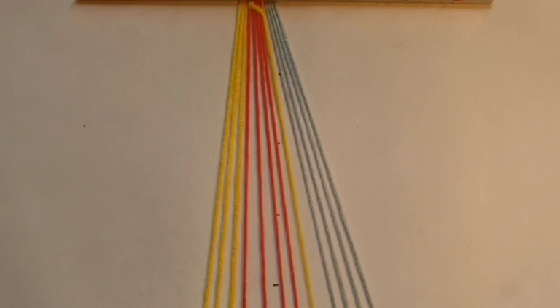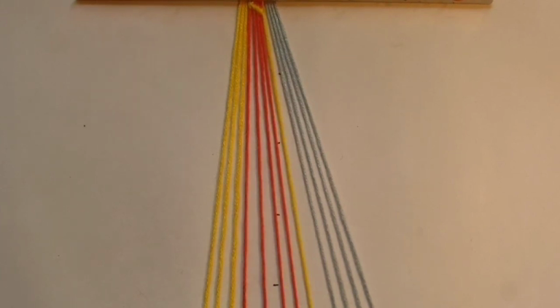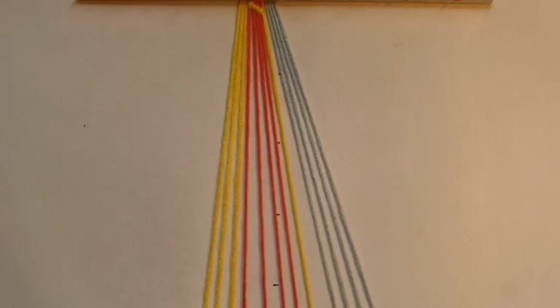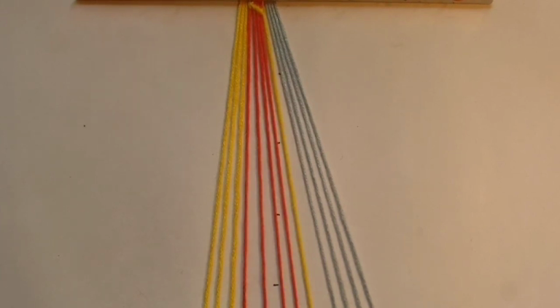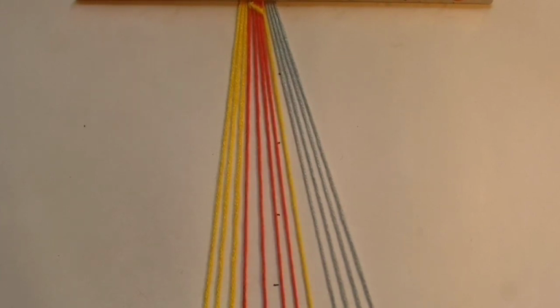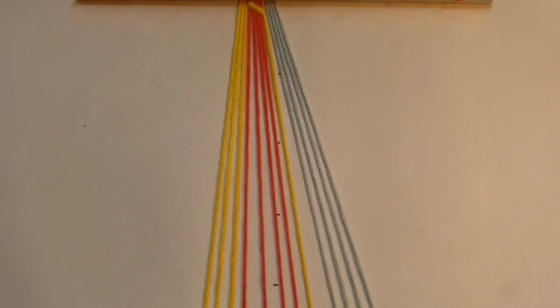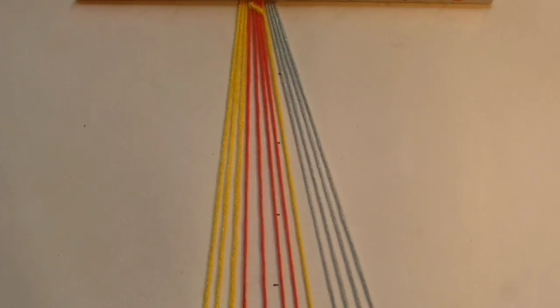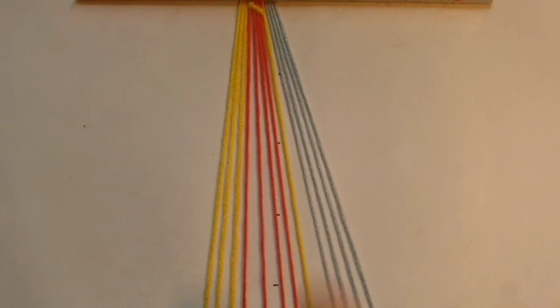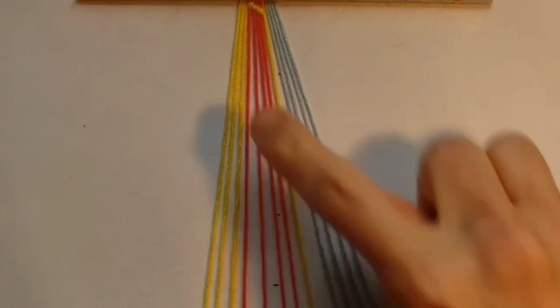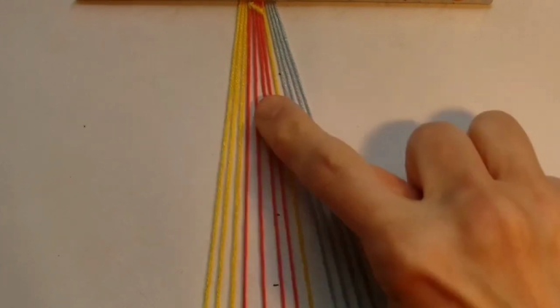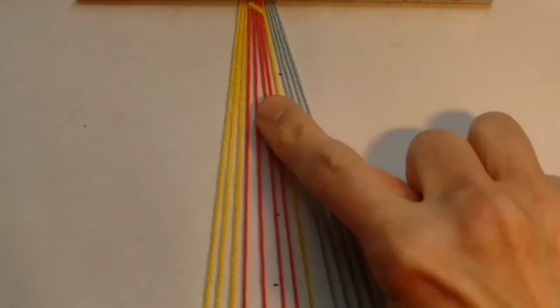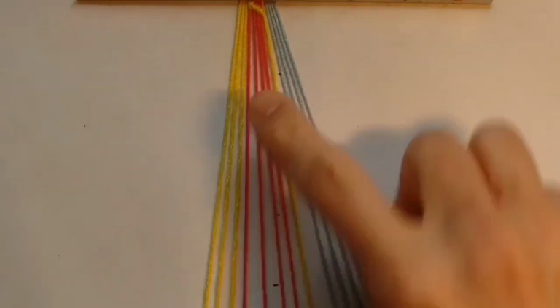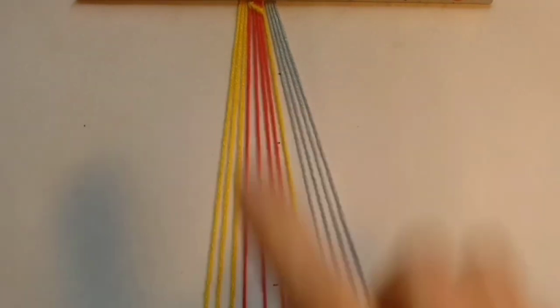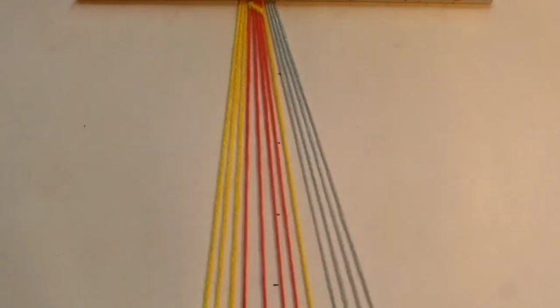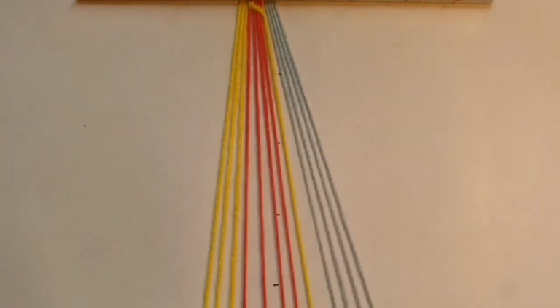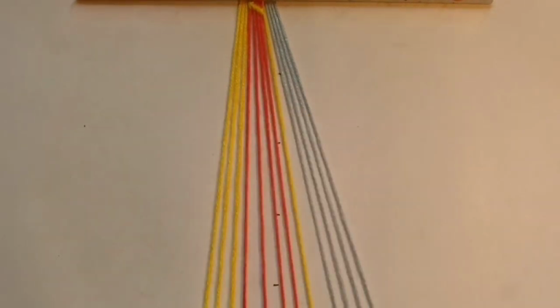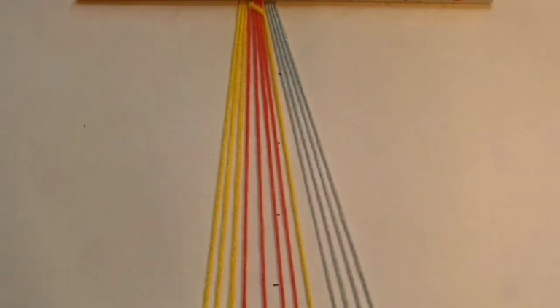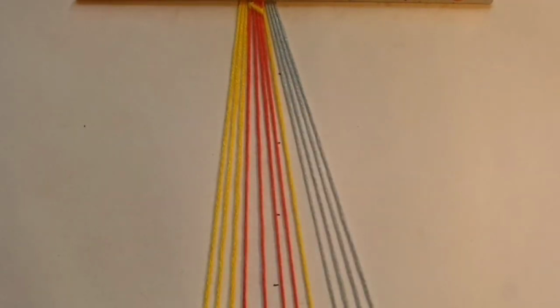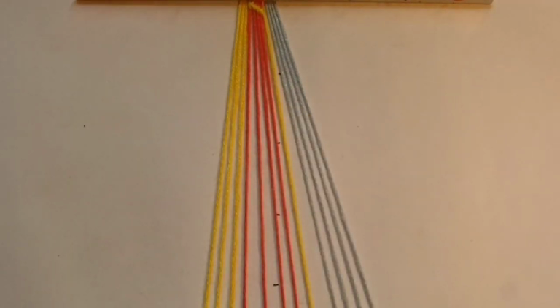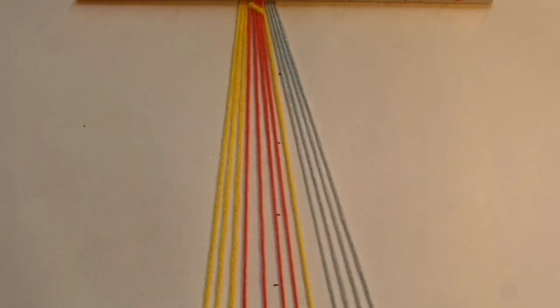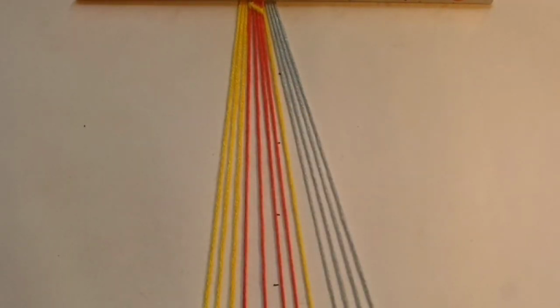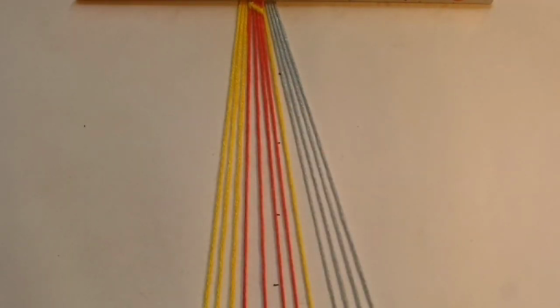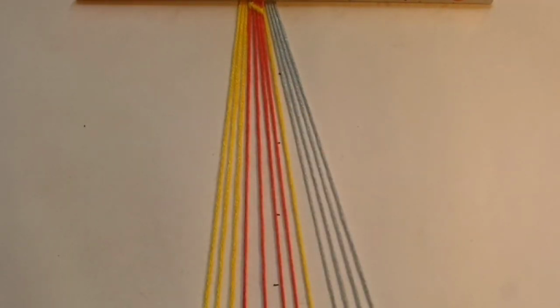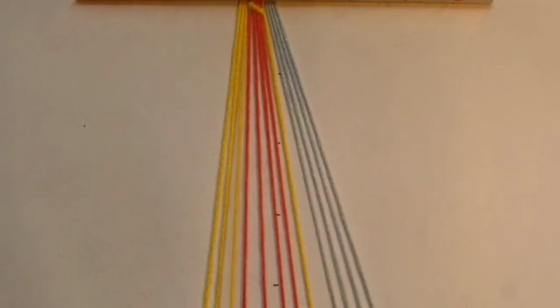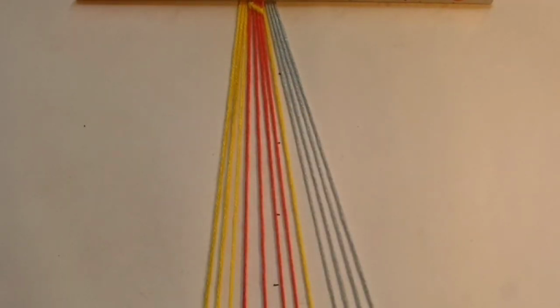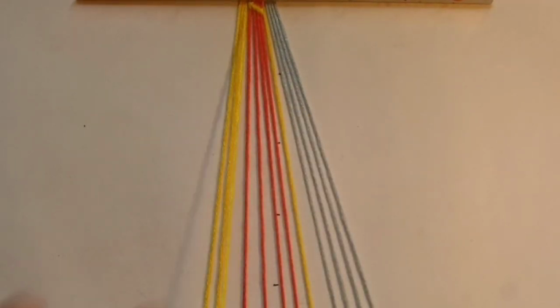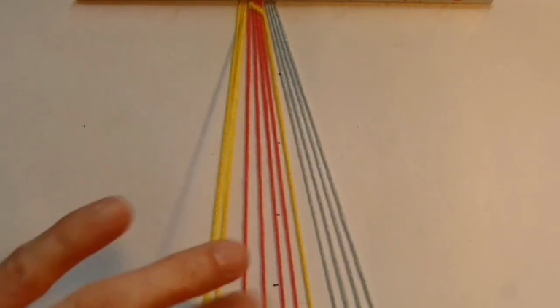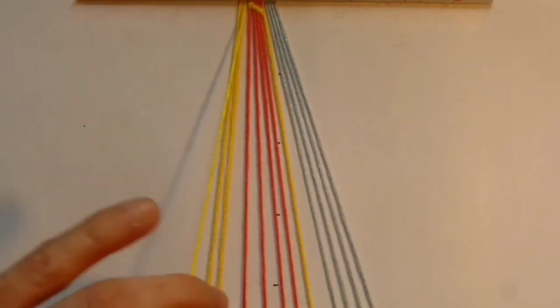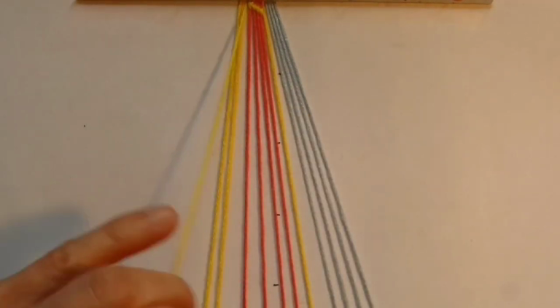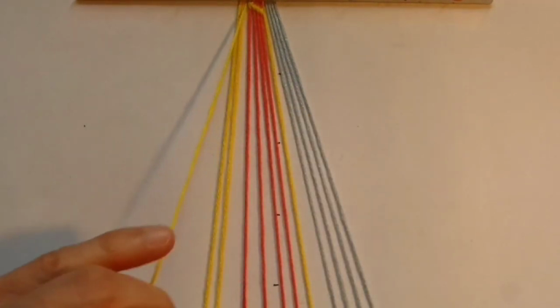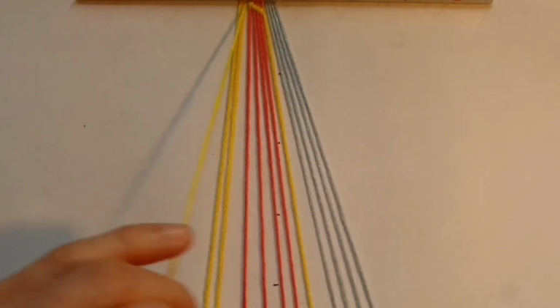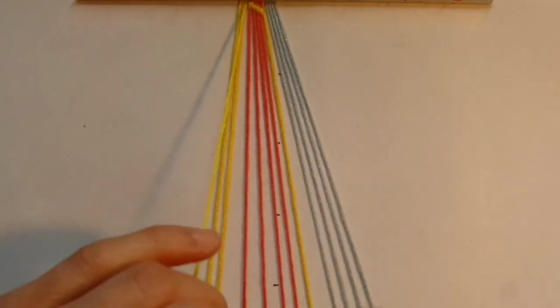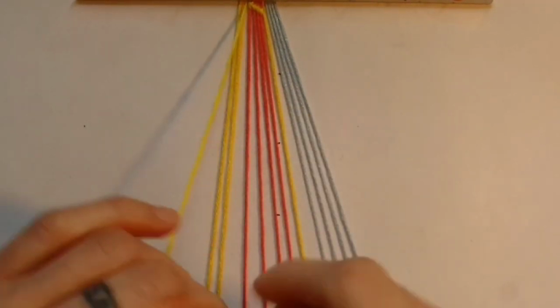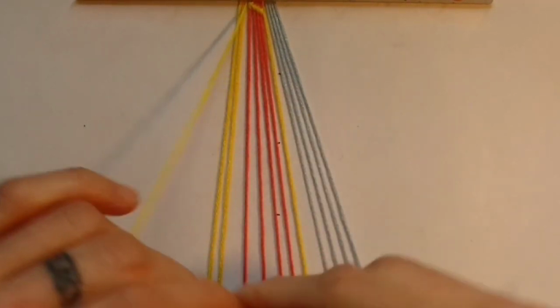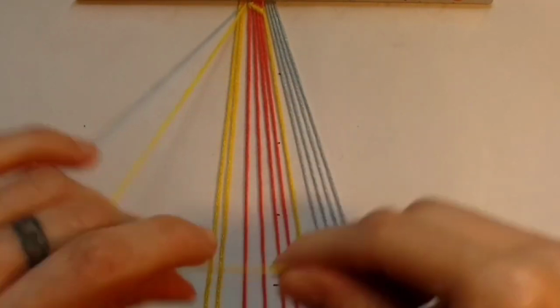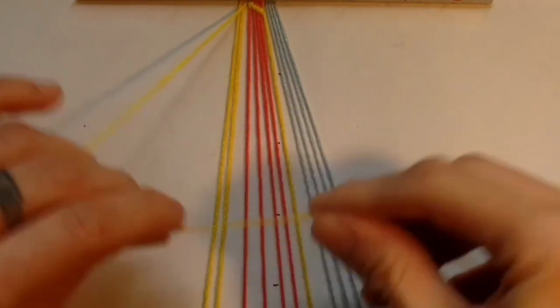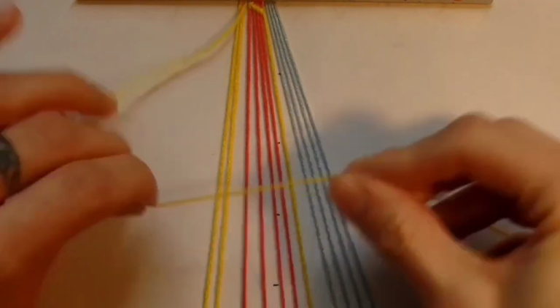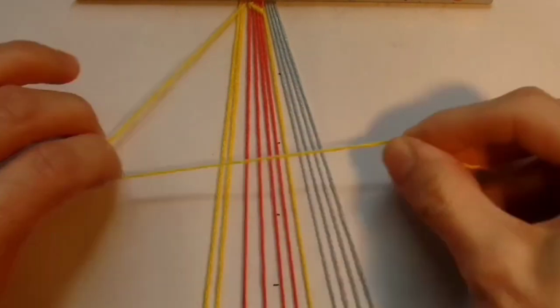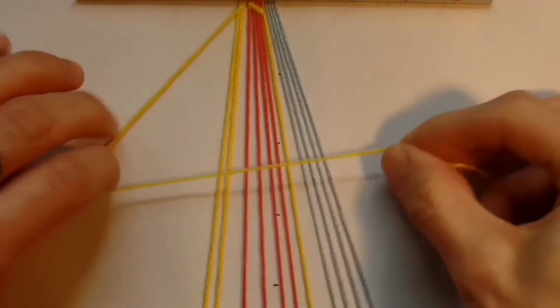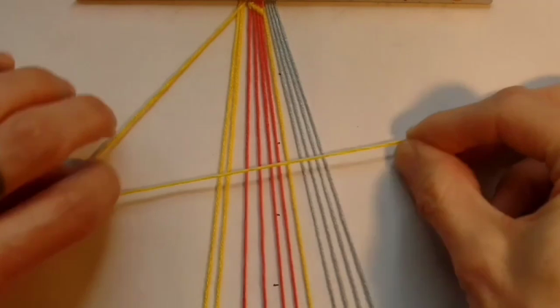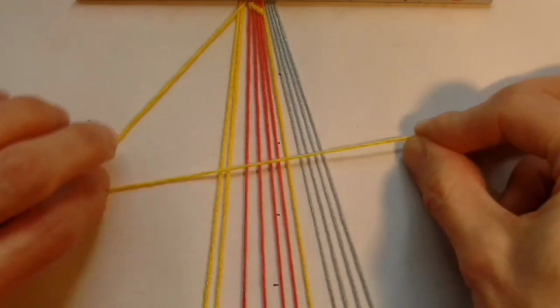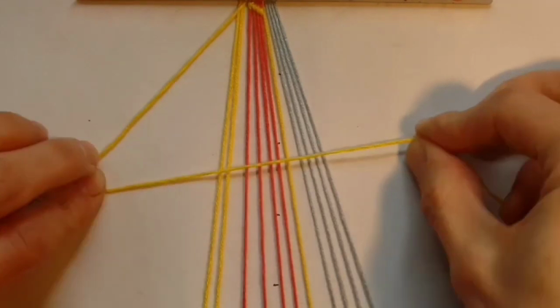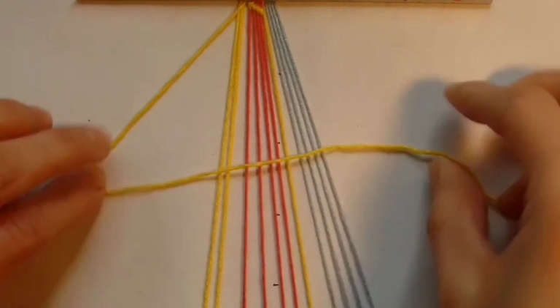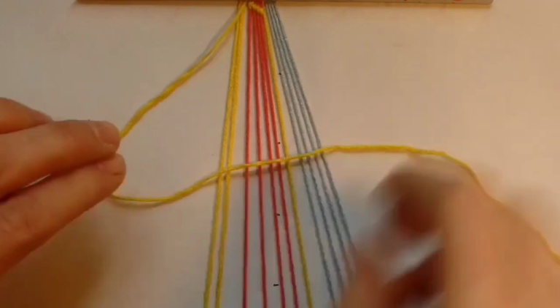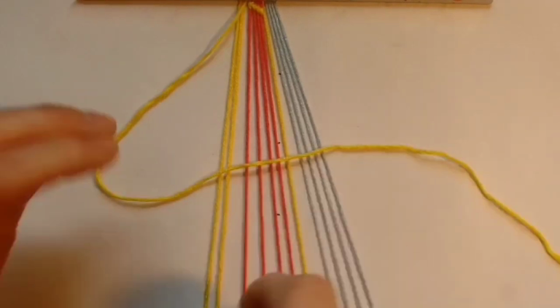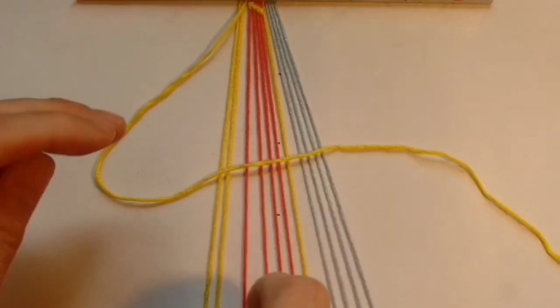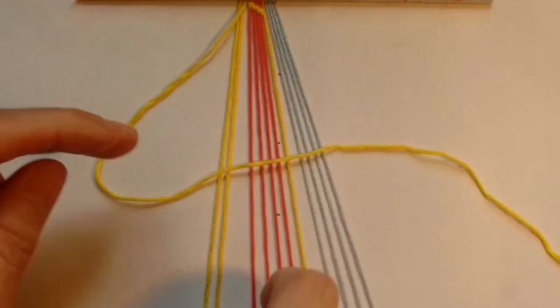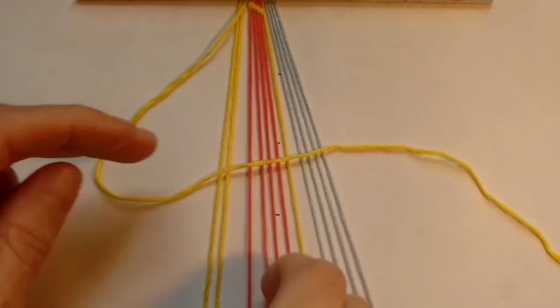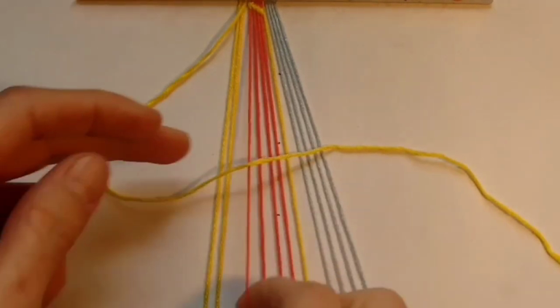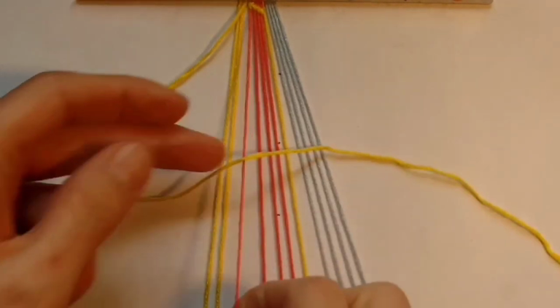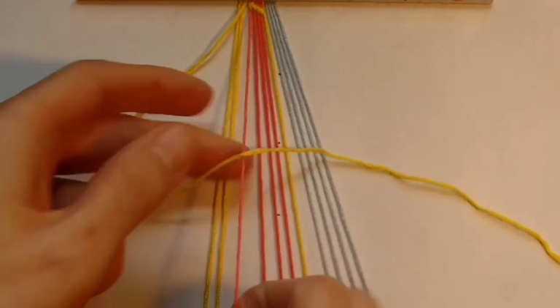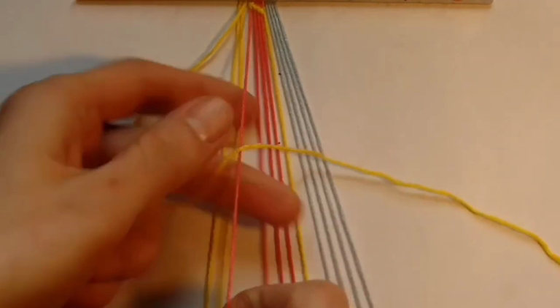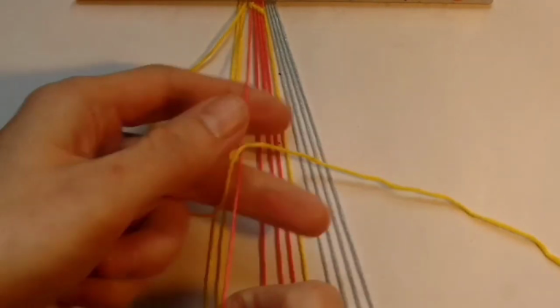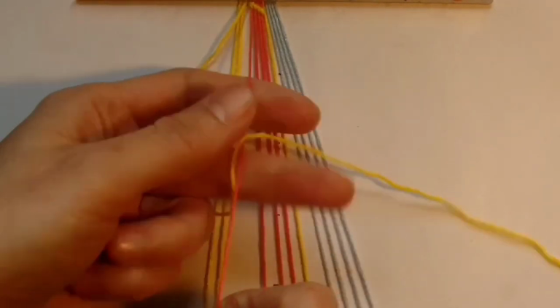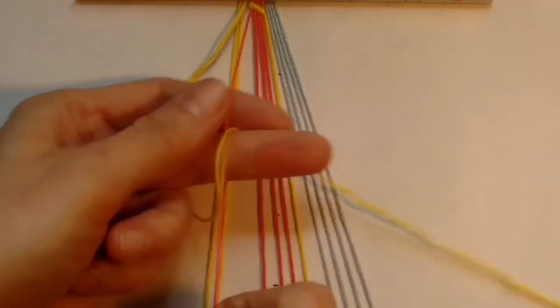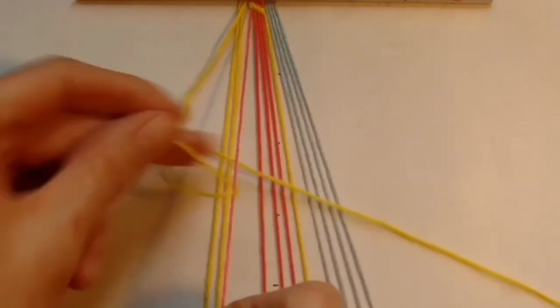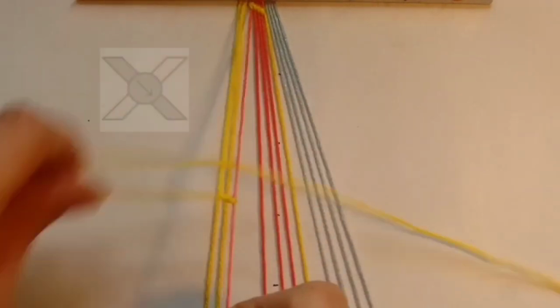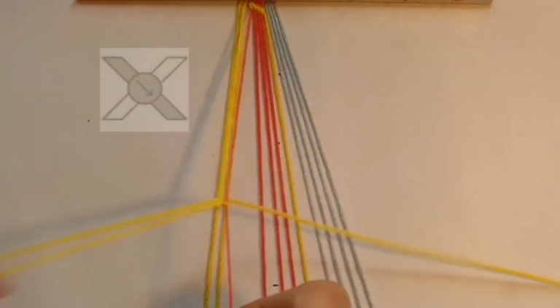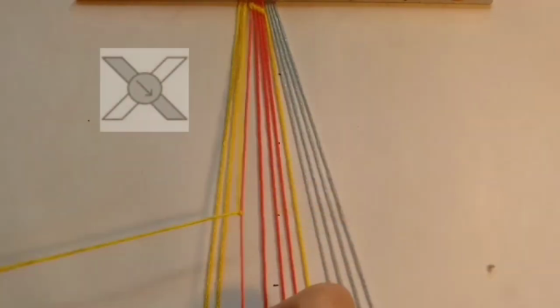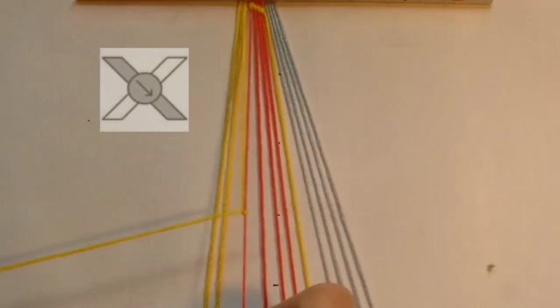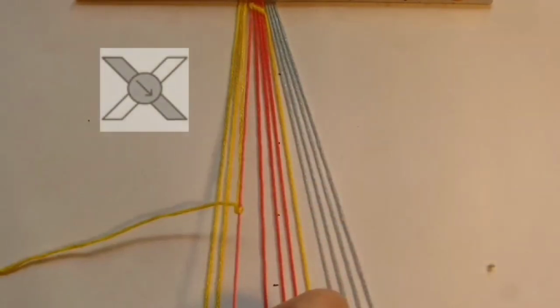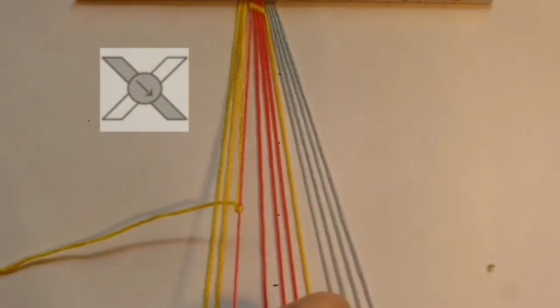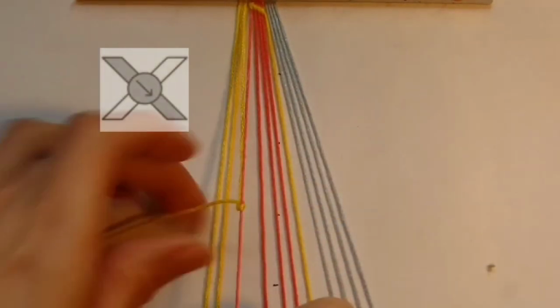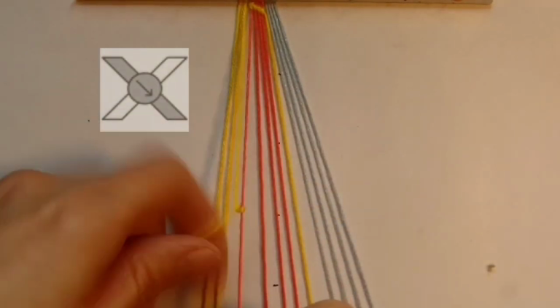Once I've switched the first colour I'm going to take the next colour which is in position three and I'm going to do the same thing again, doing four forward knots.